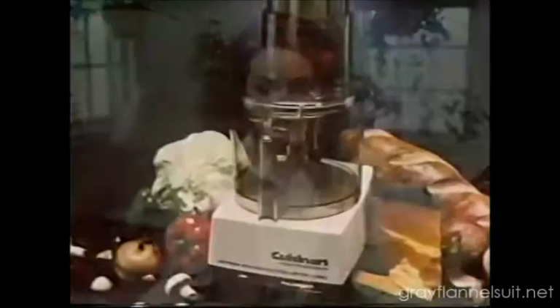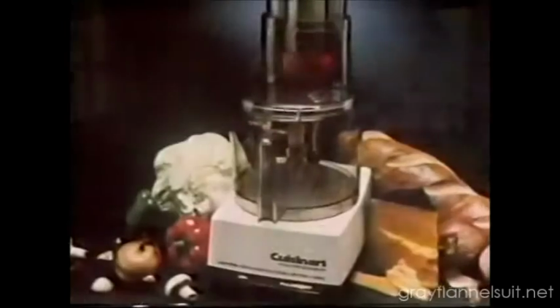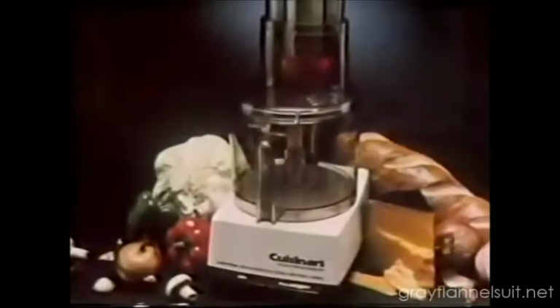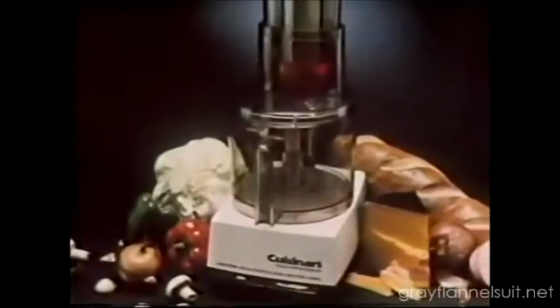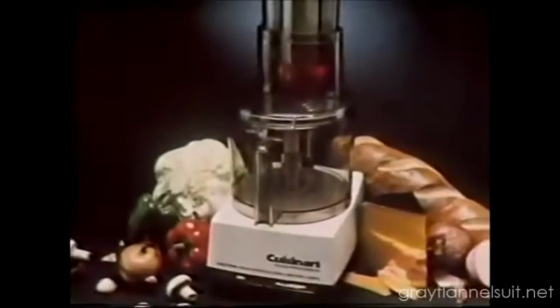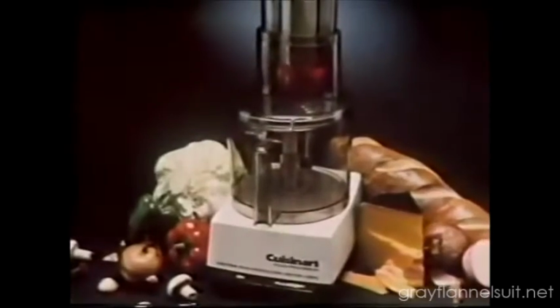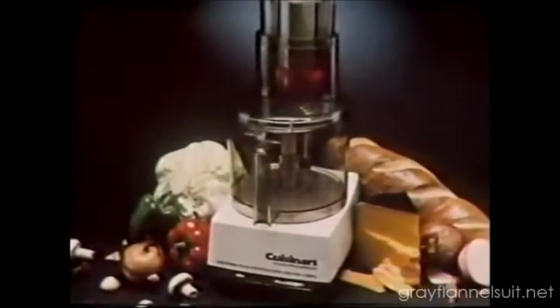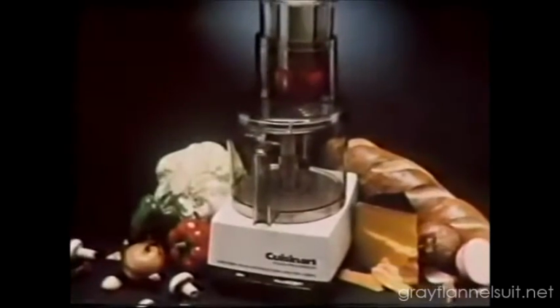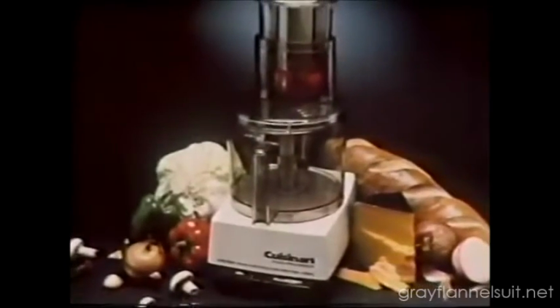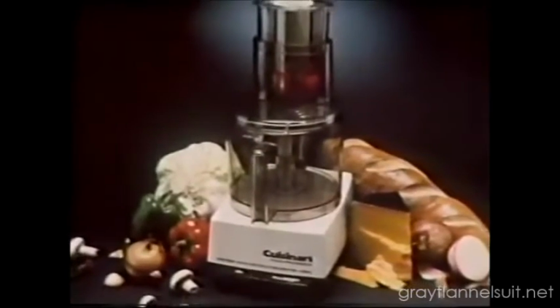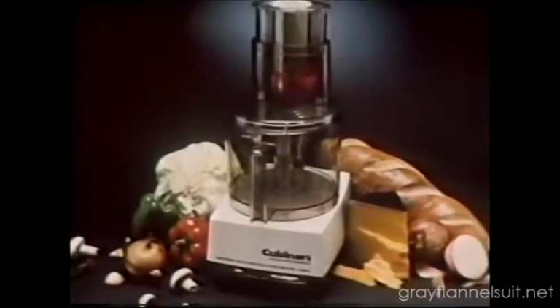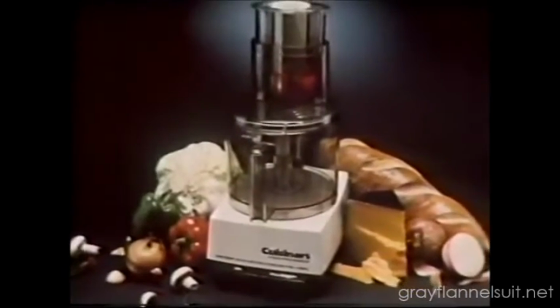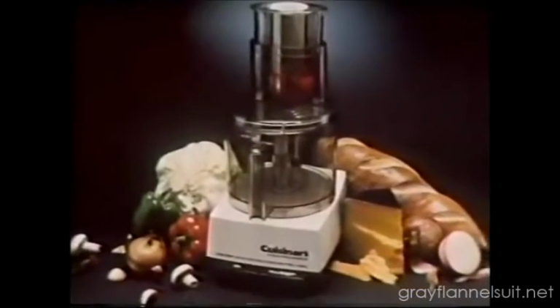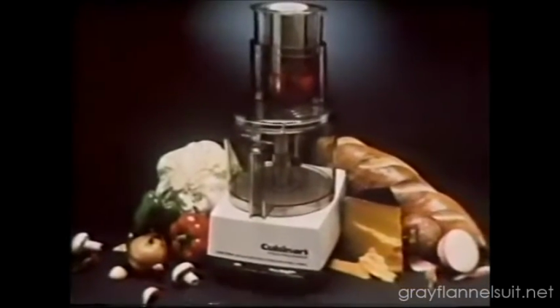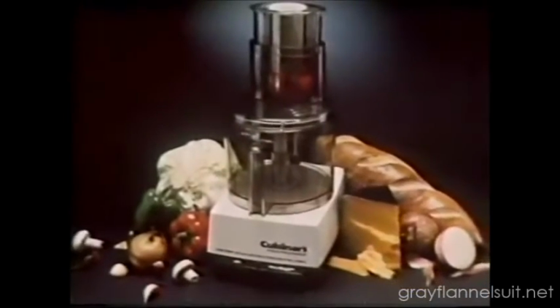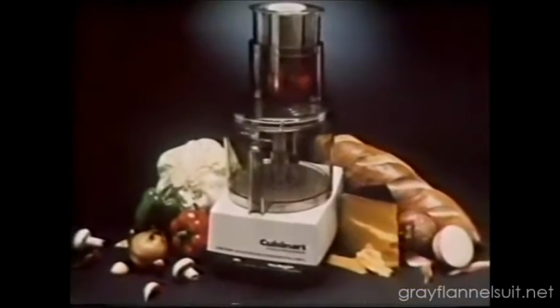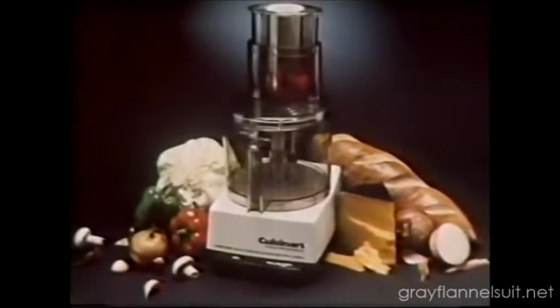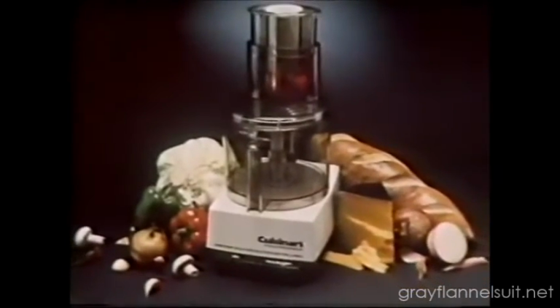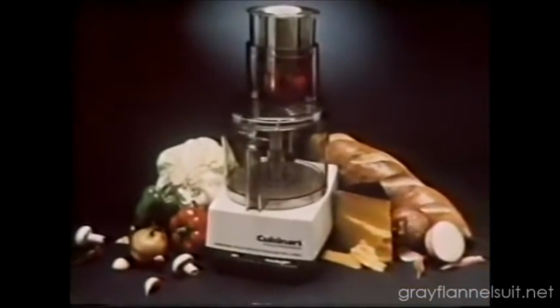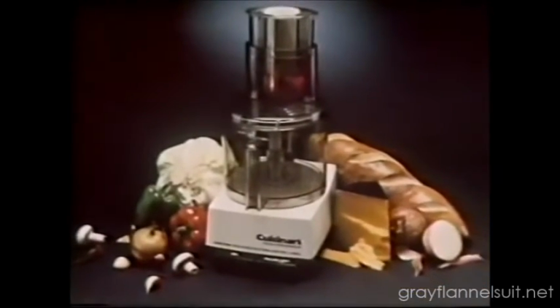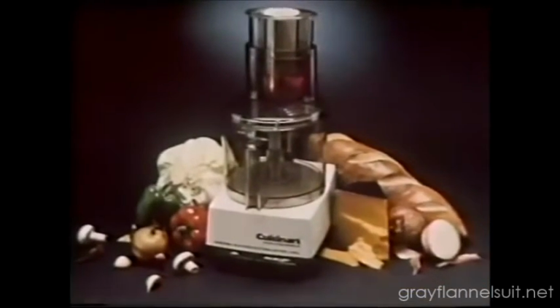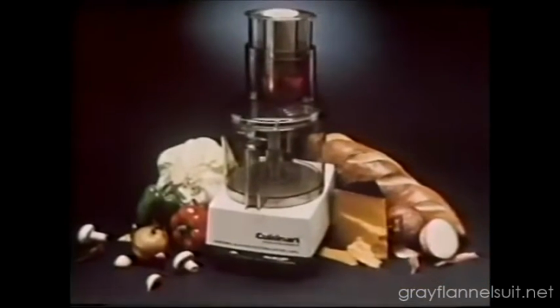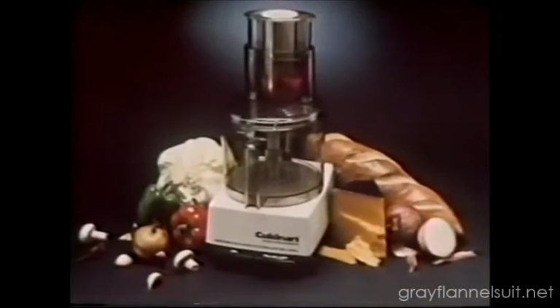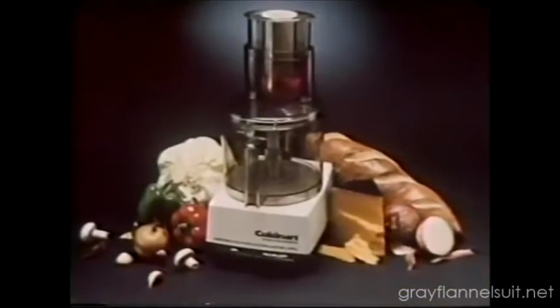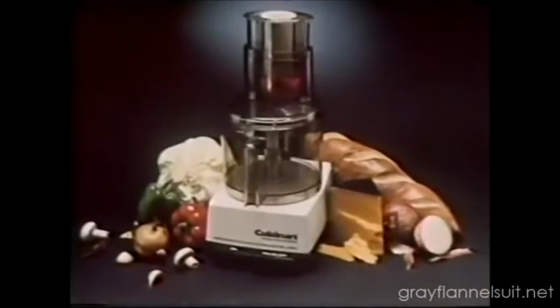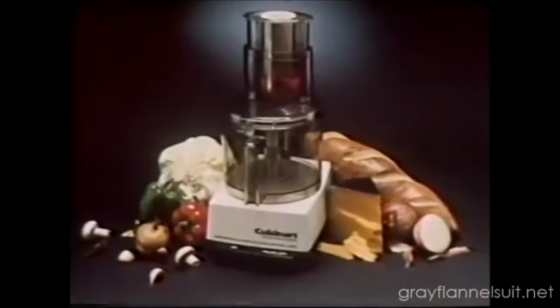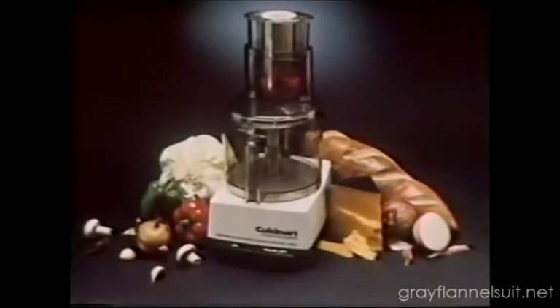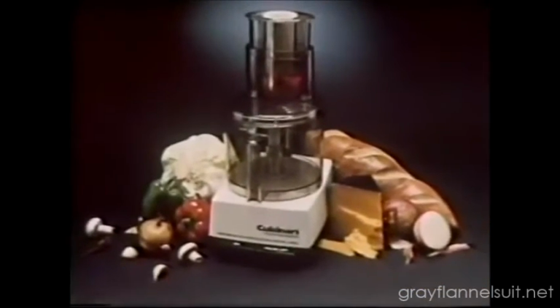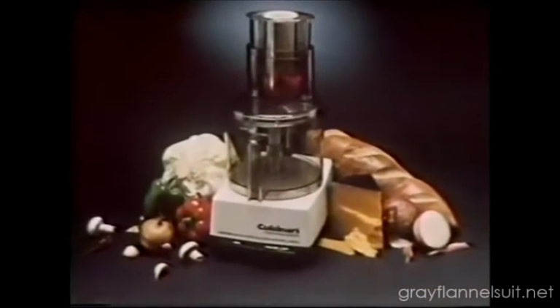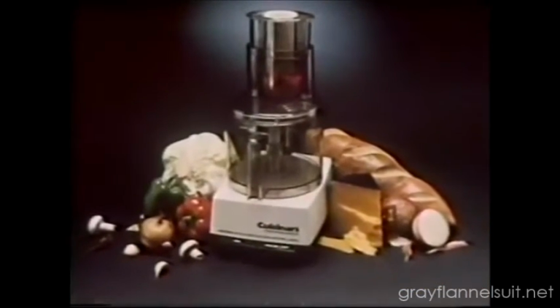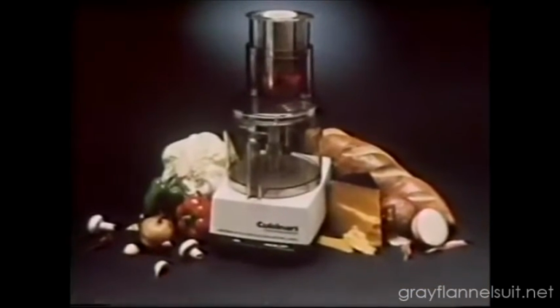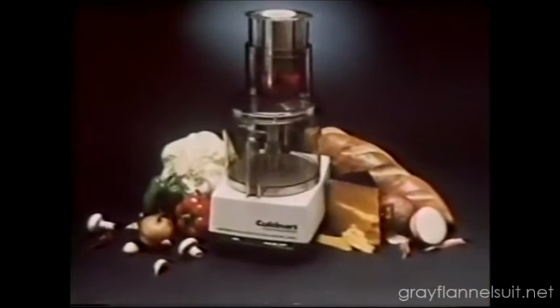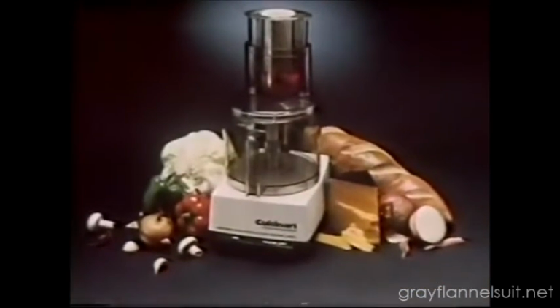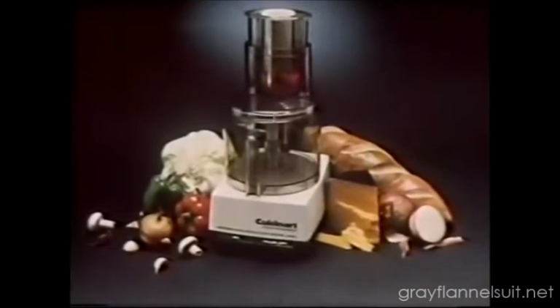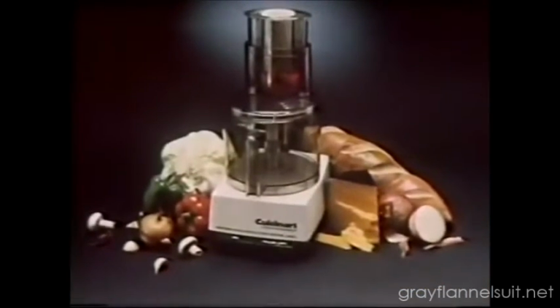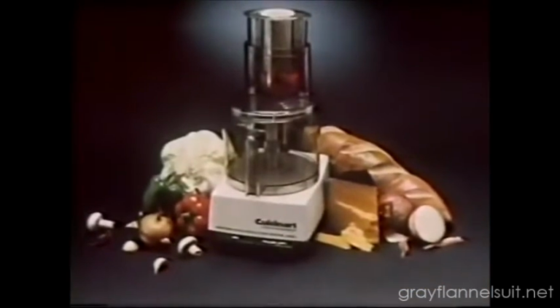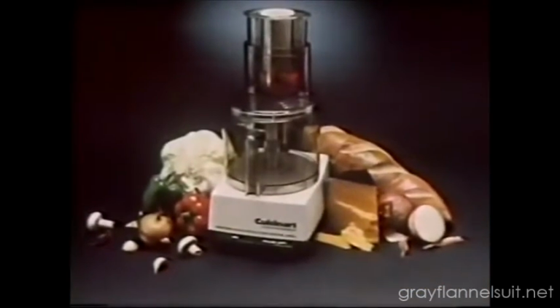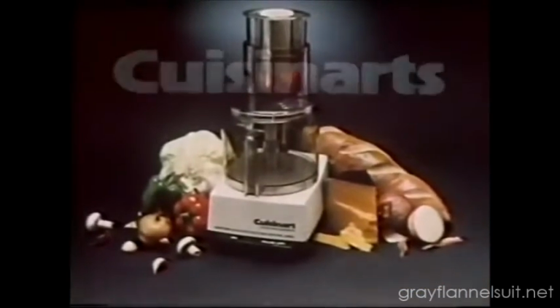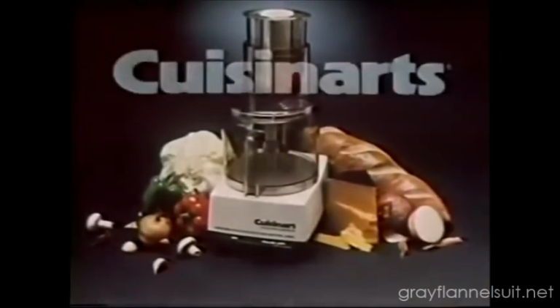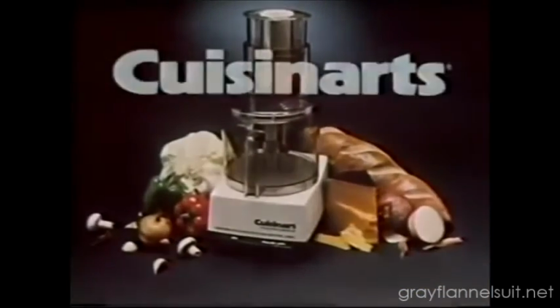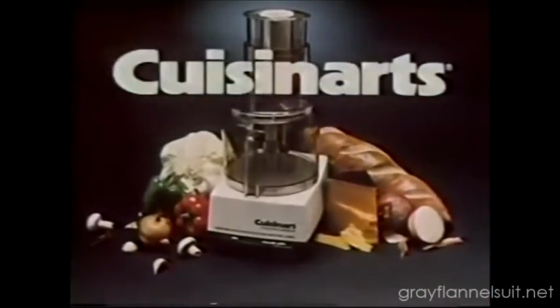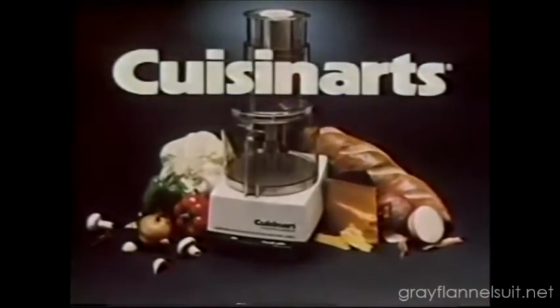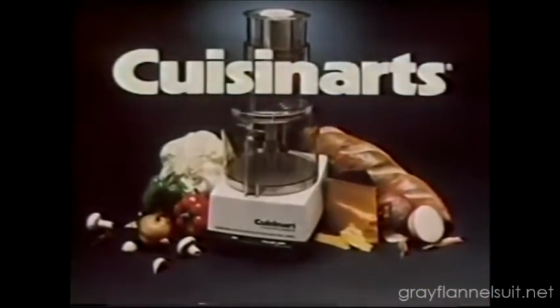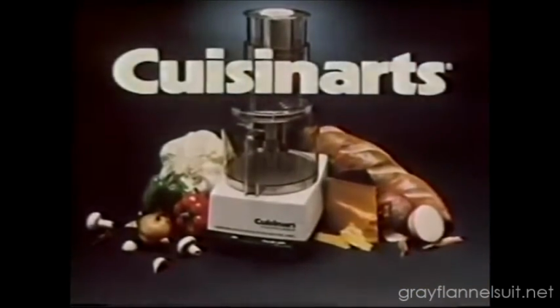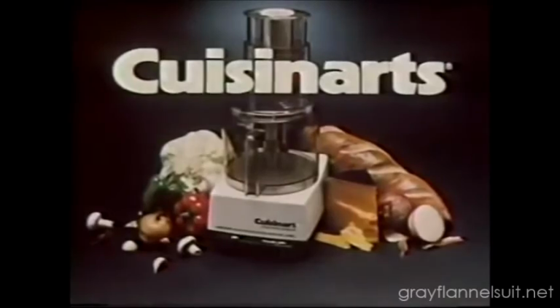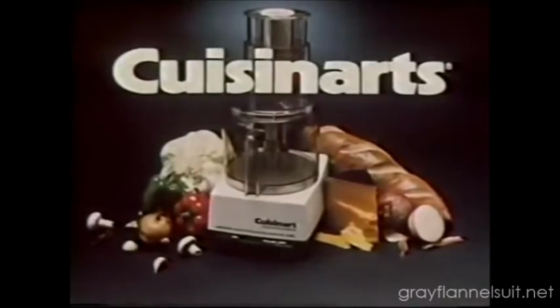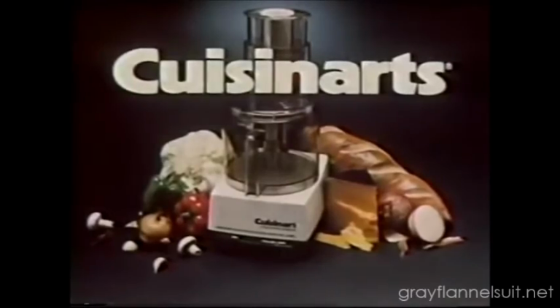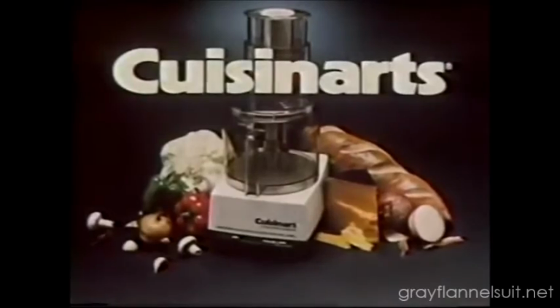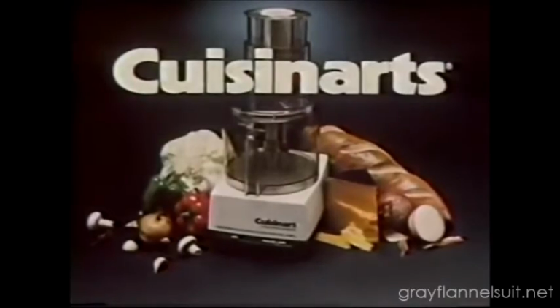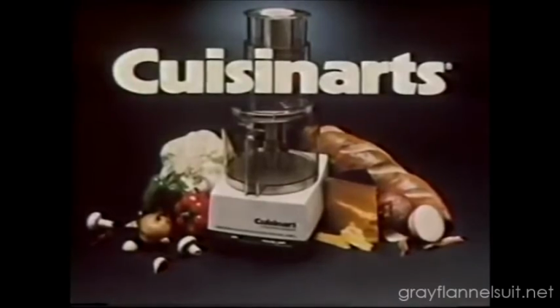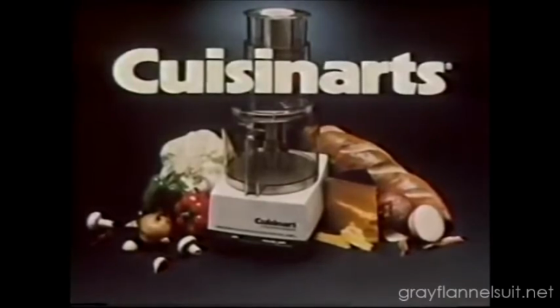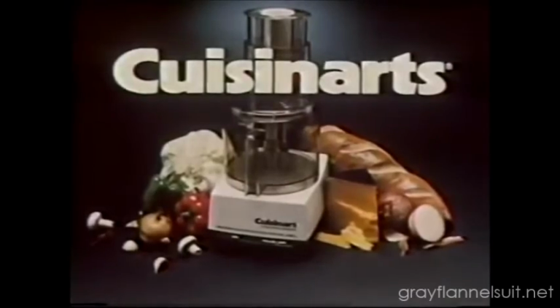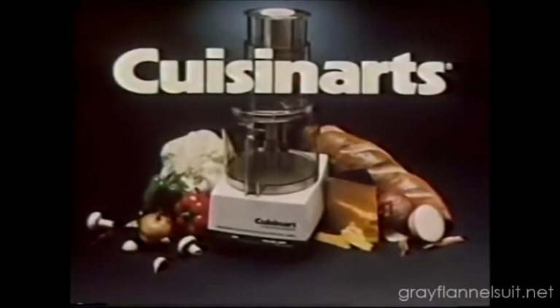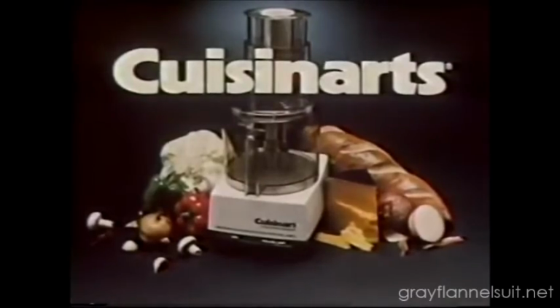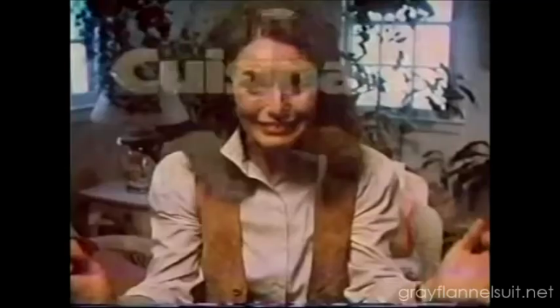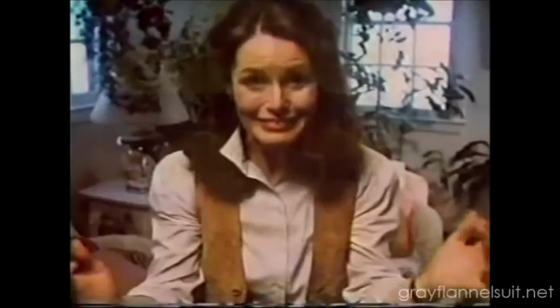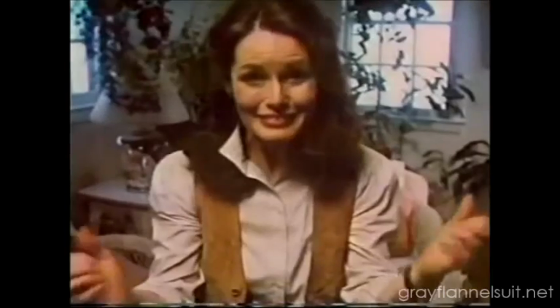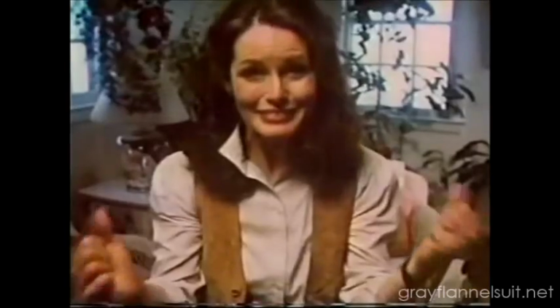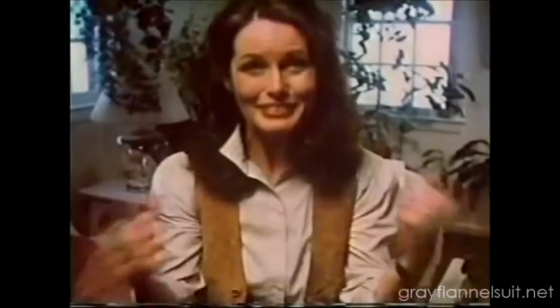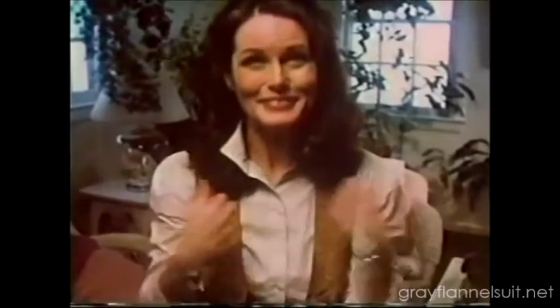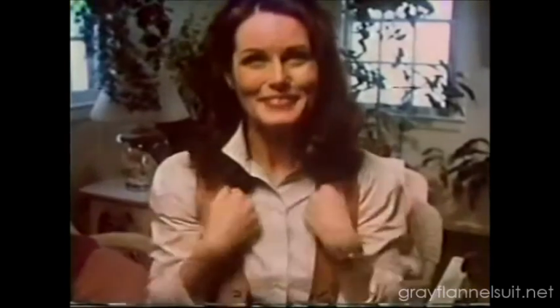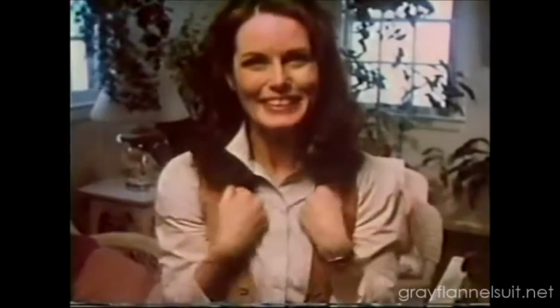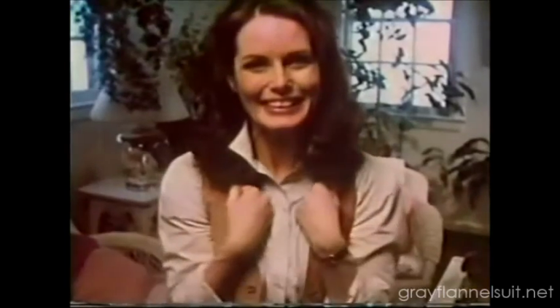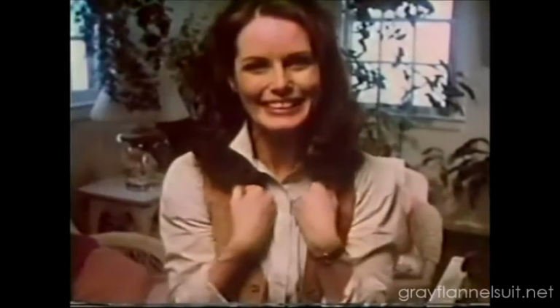Tell her she's the best by giving her the best food processor you can buy. The Cuisinart Food Processor. For me!